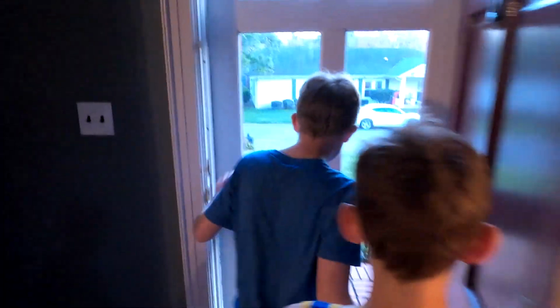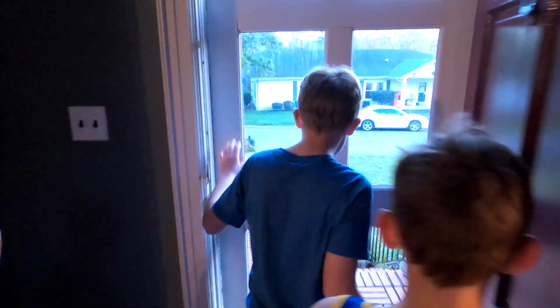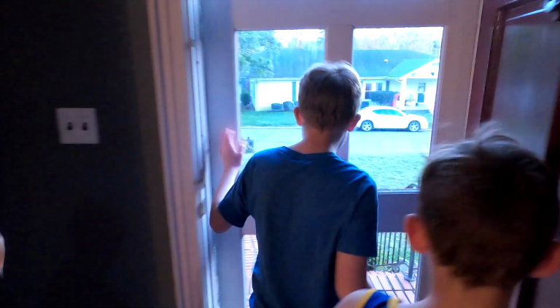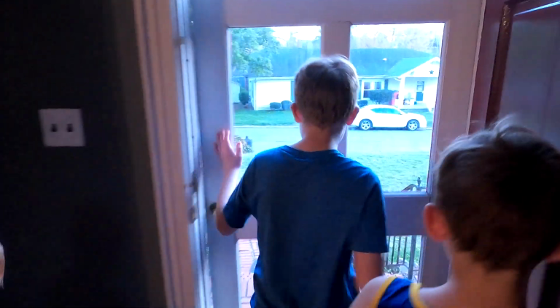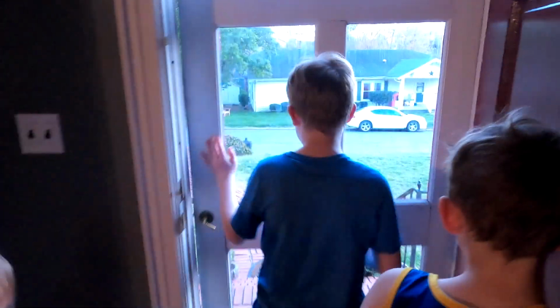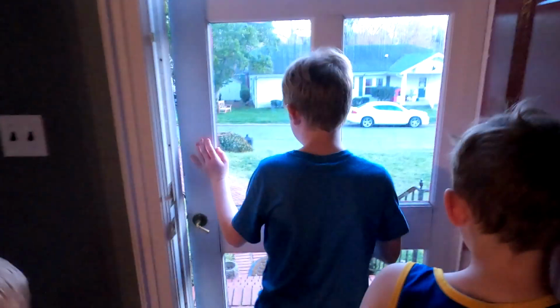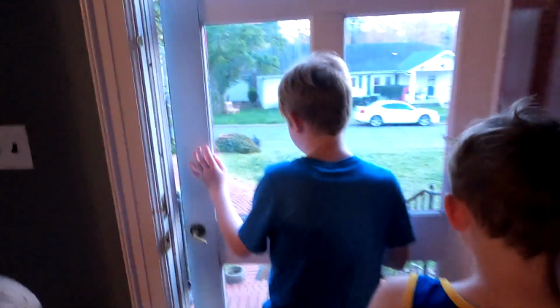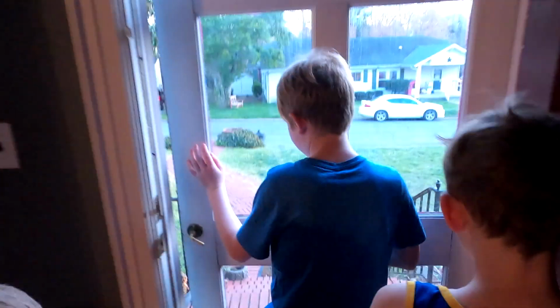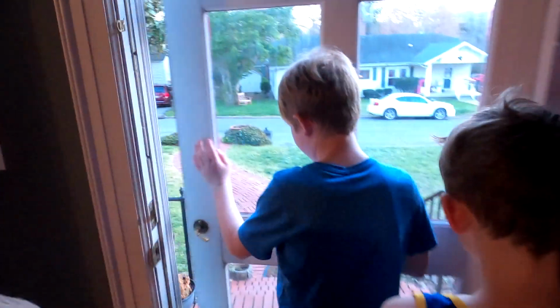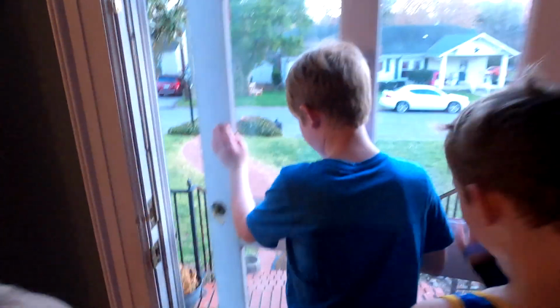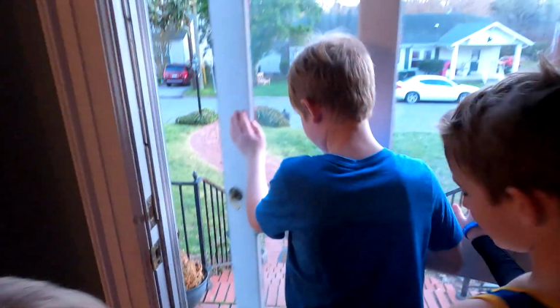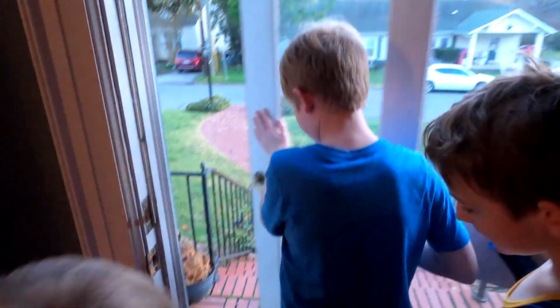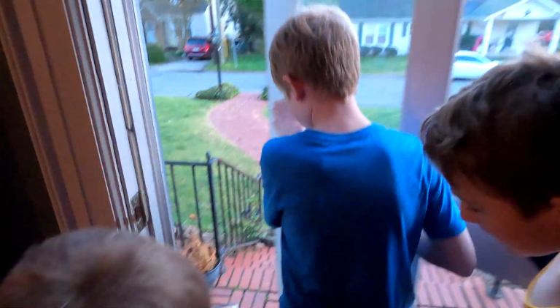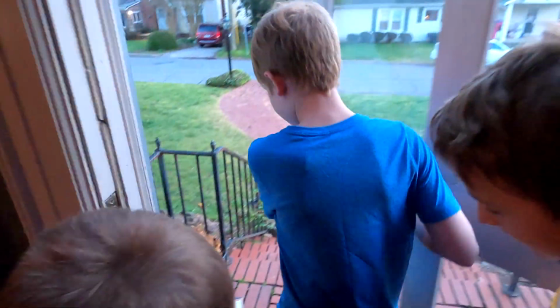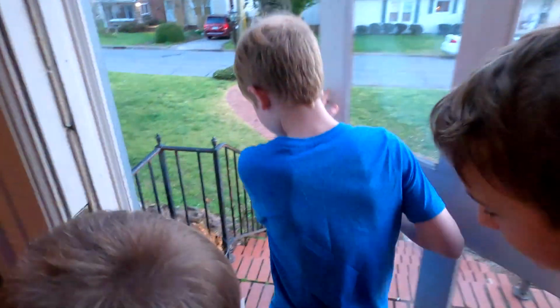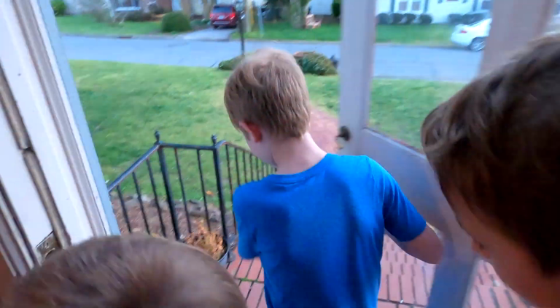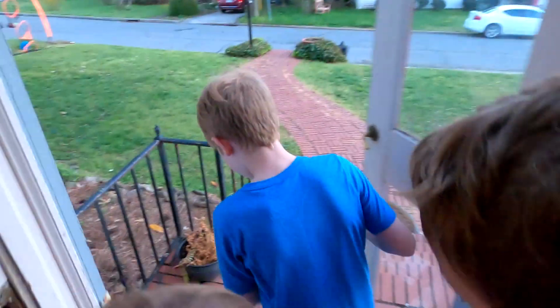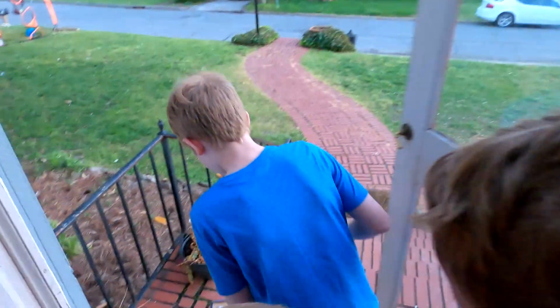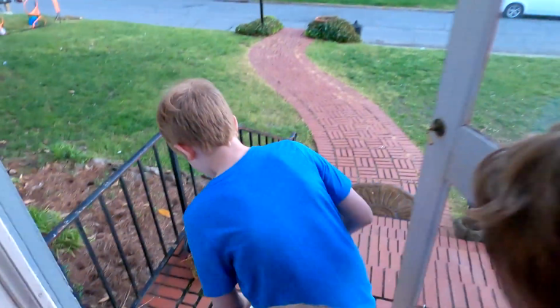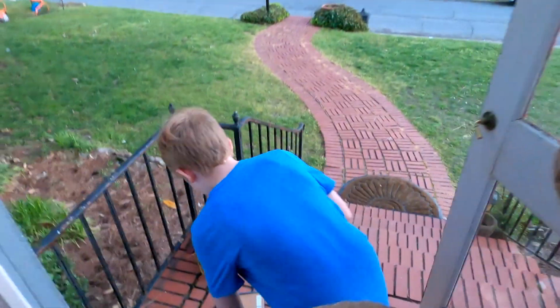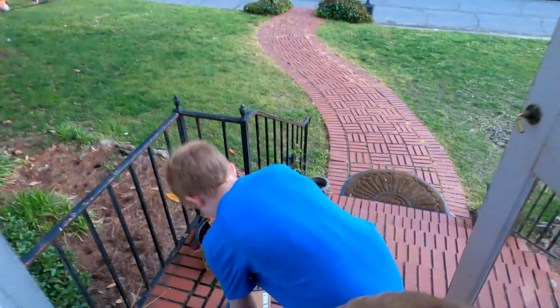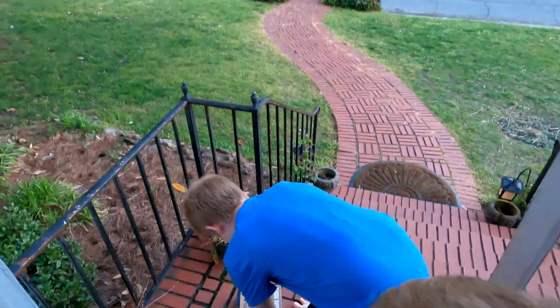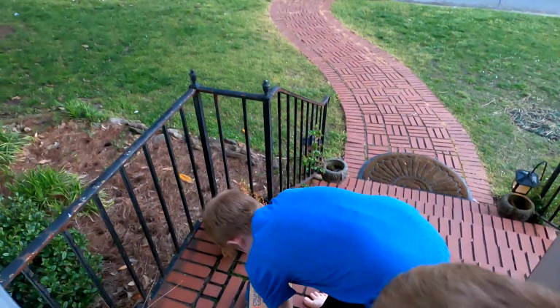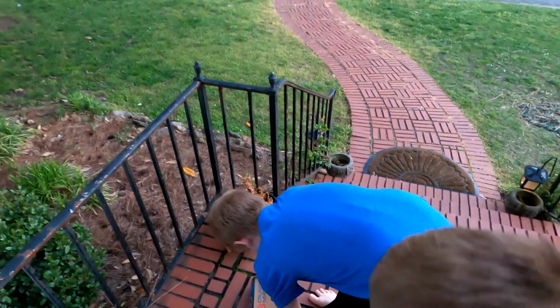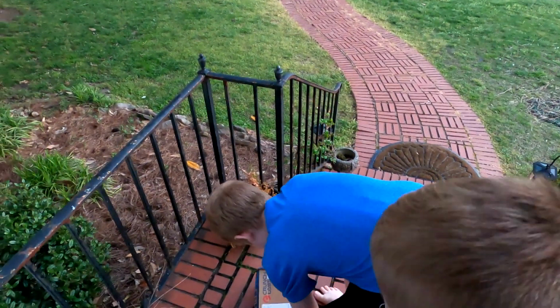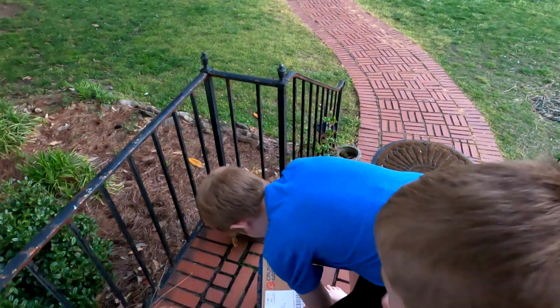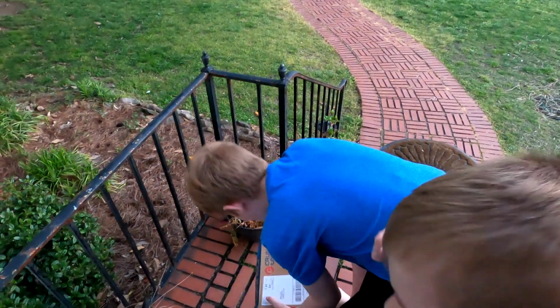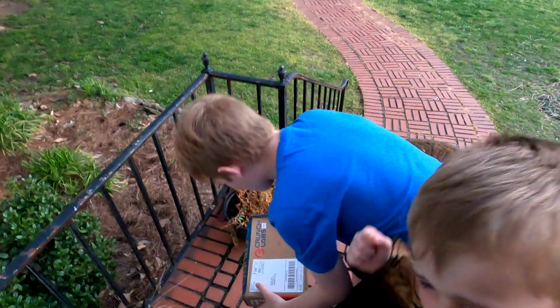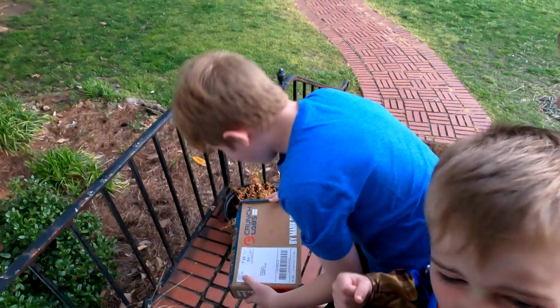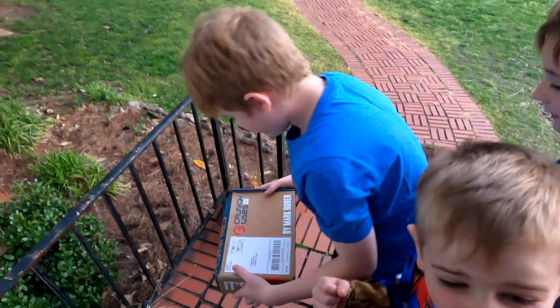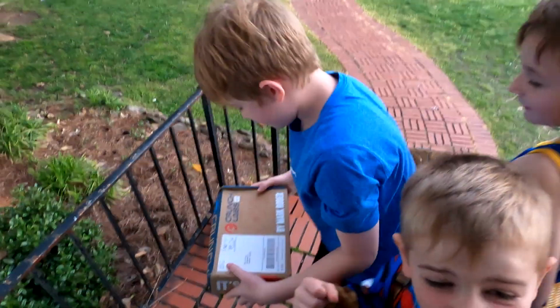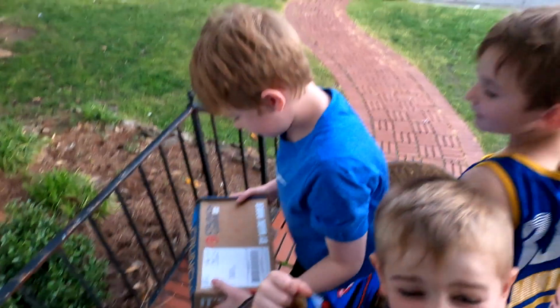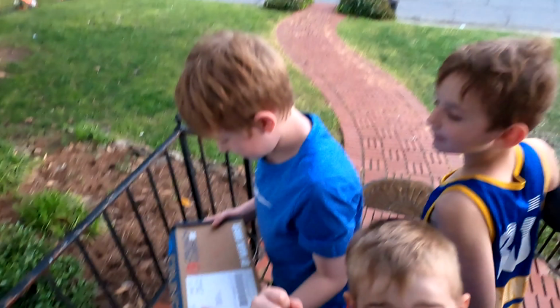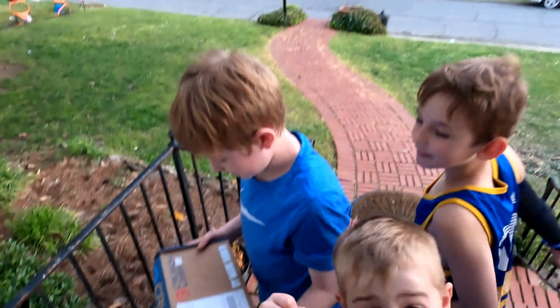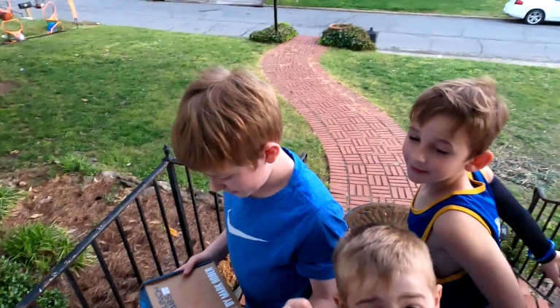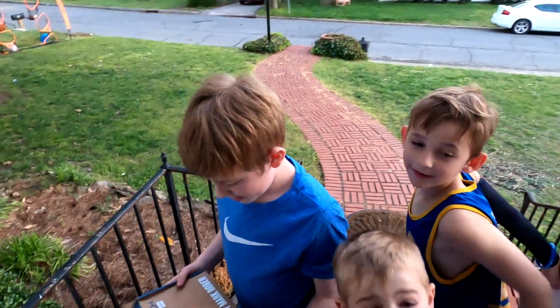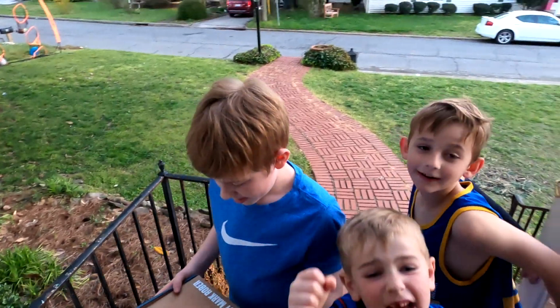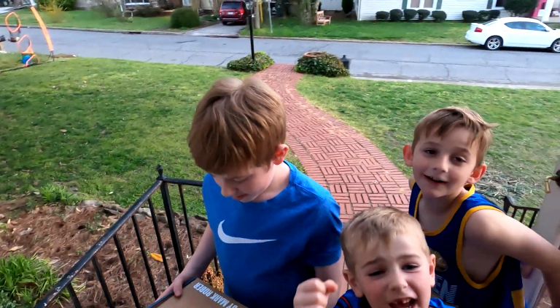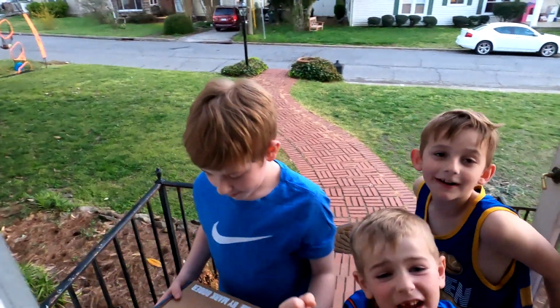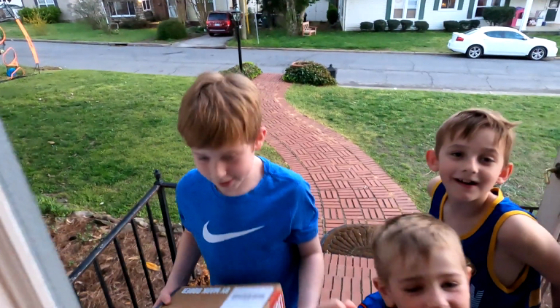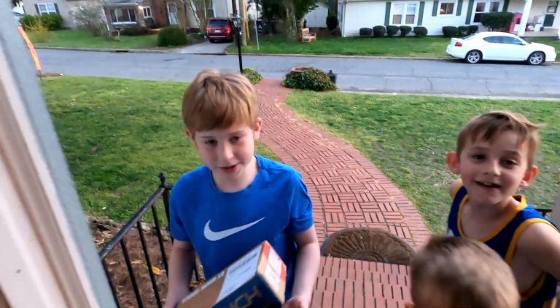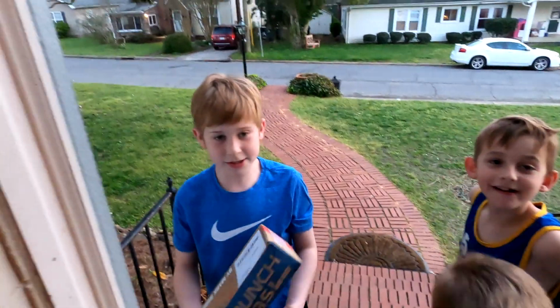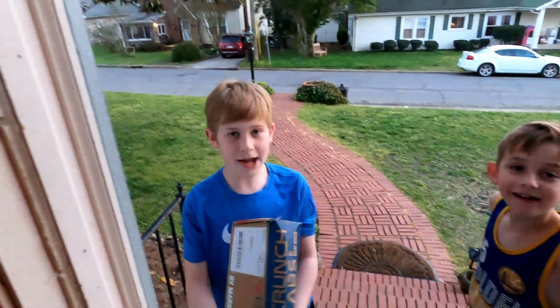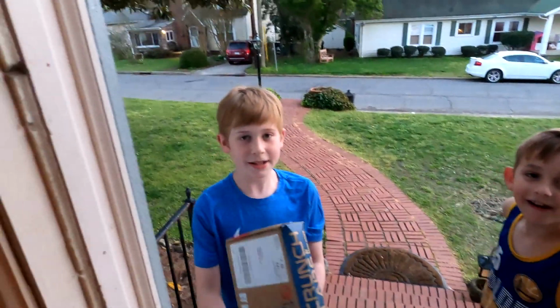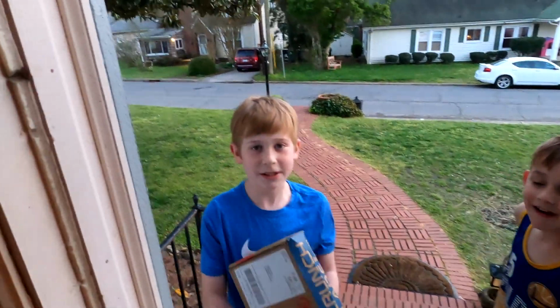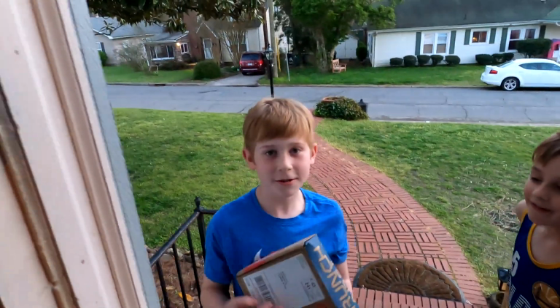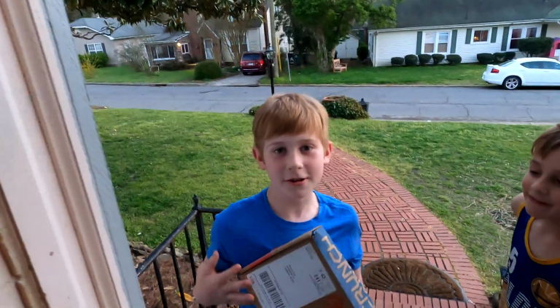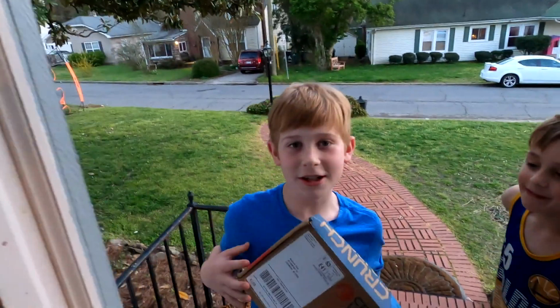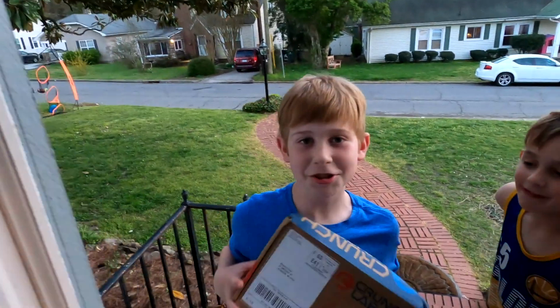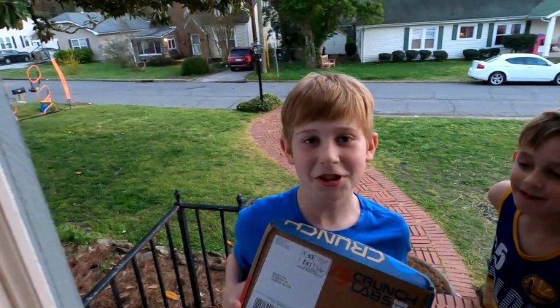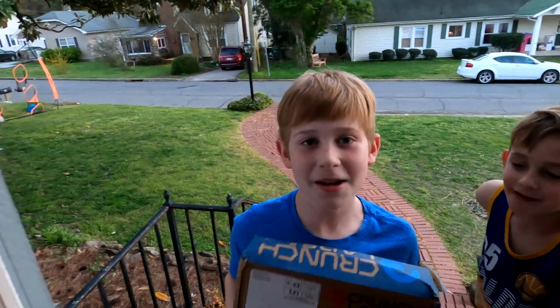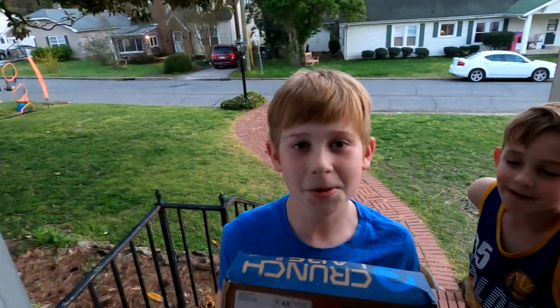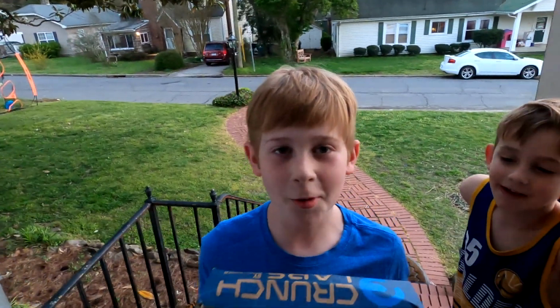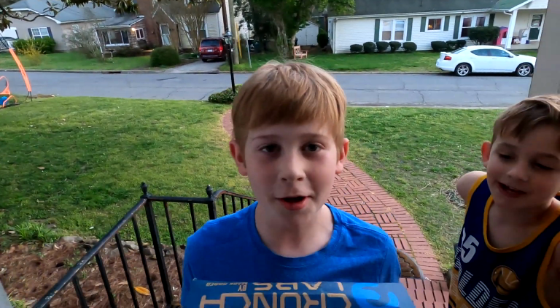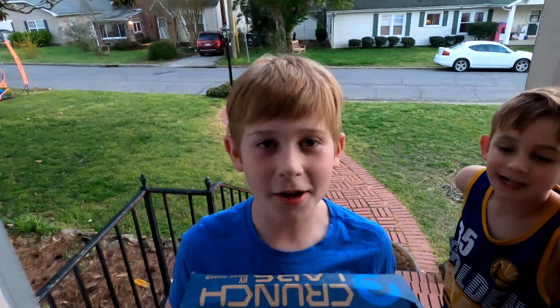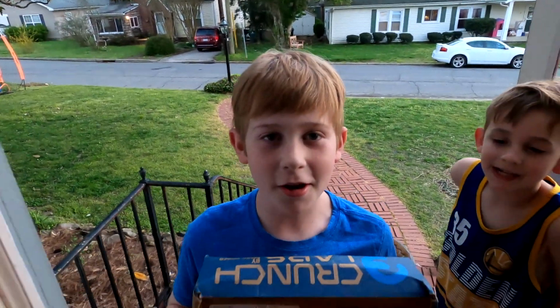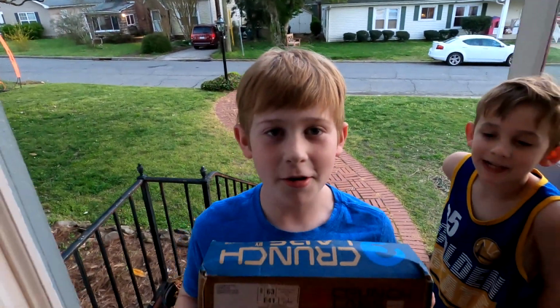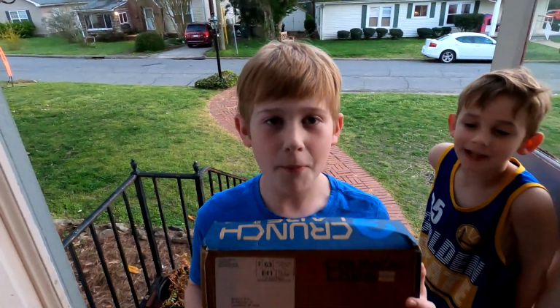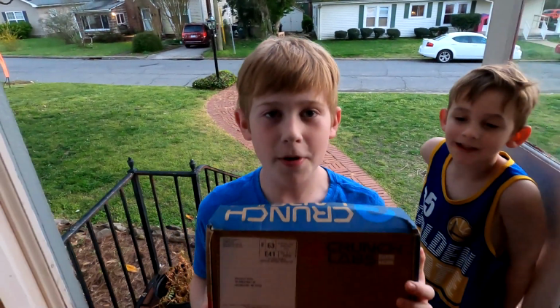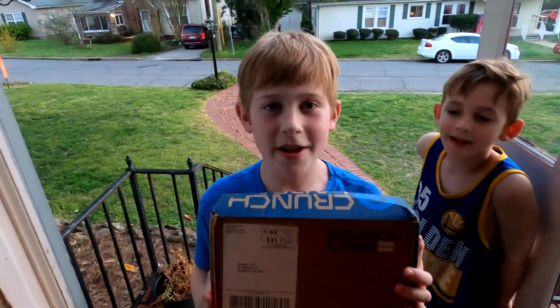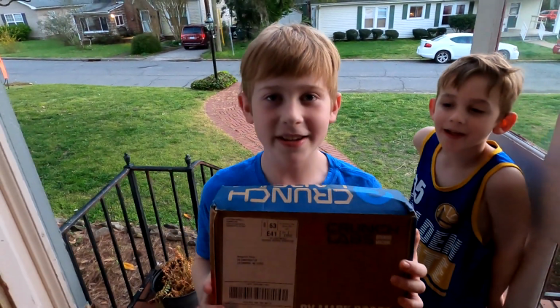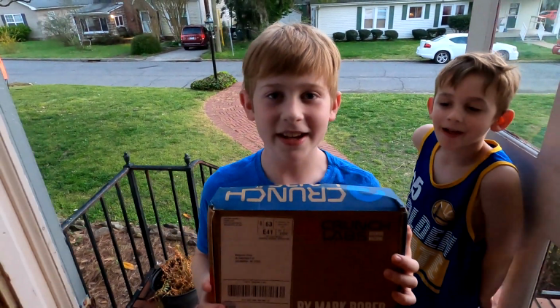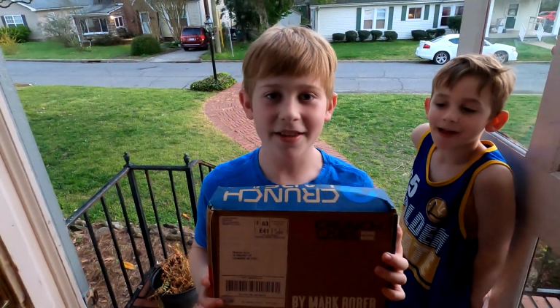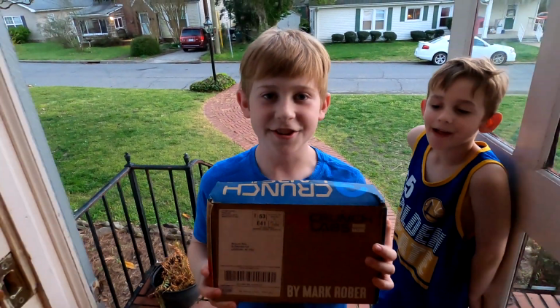It's here! We just got the new Crunch Labs. We're going to go and put it together.